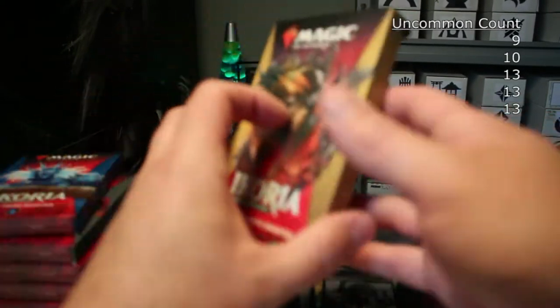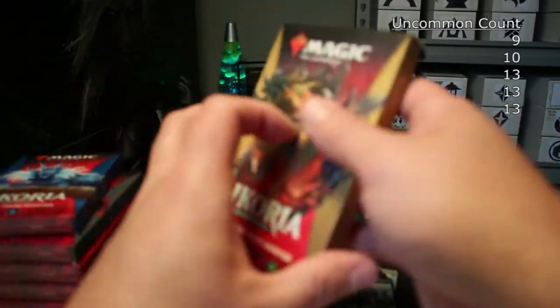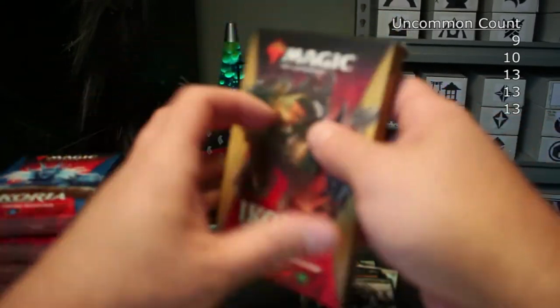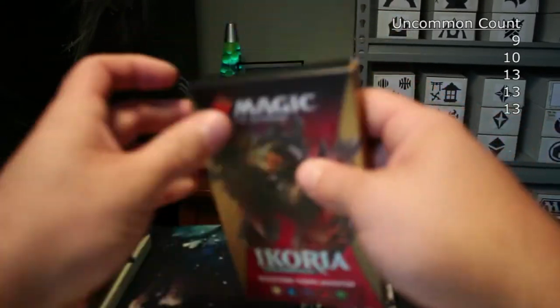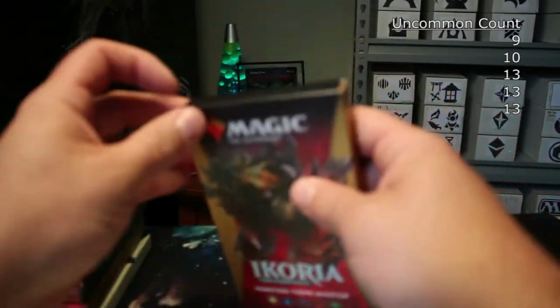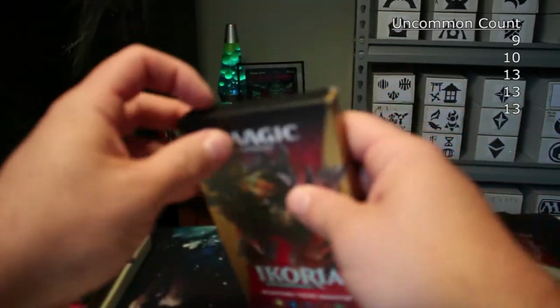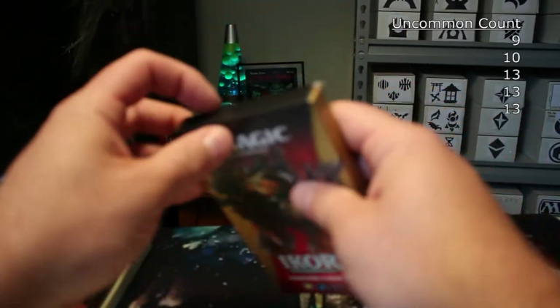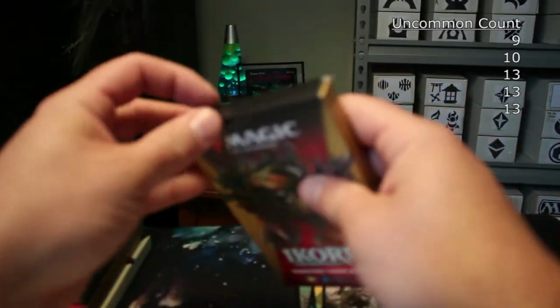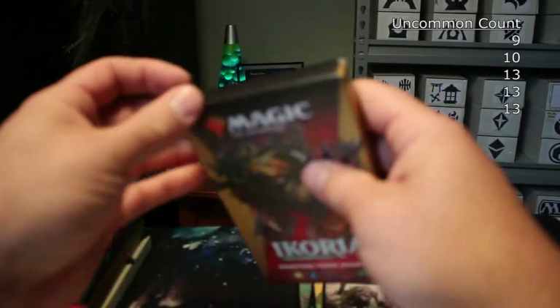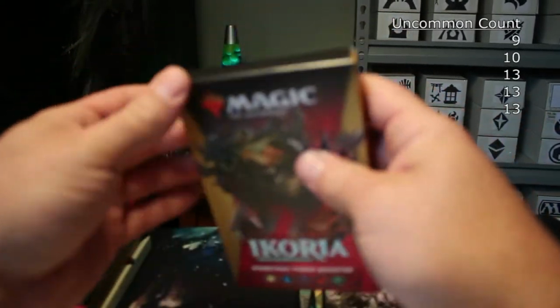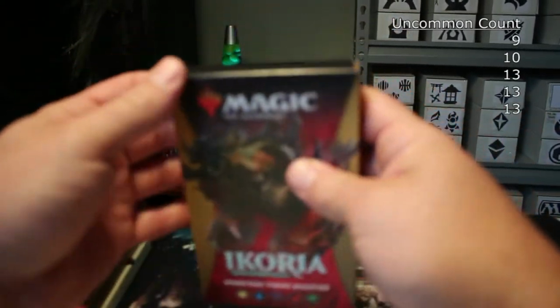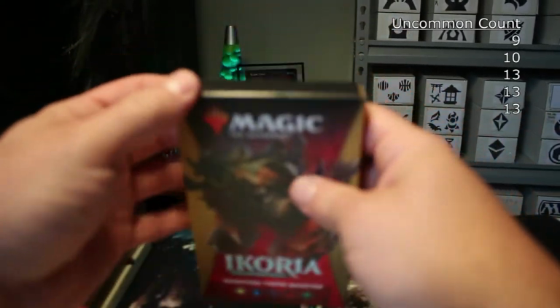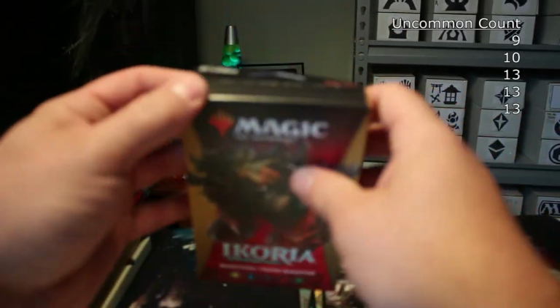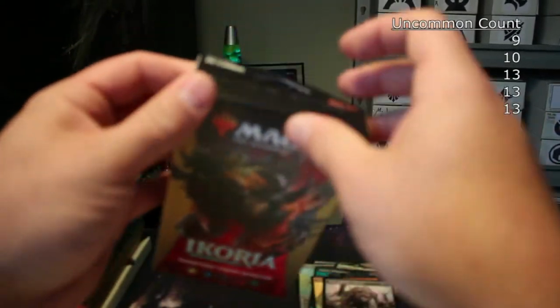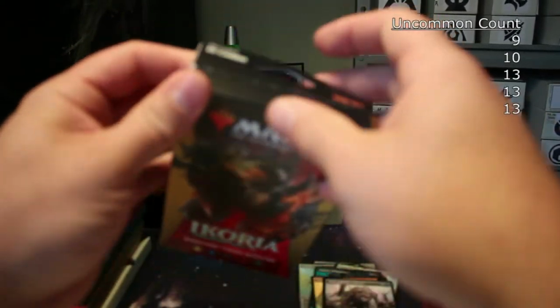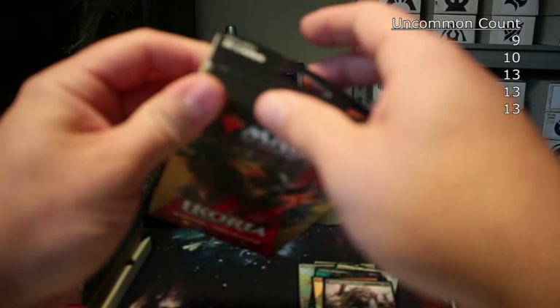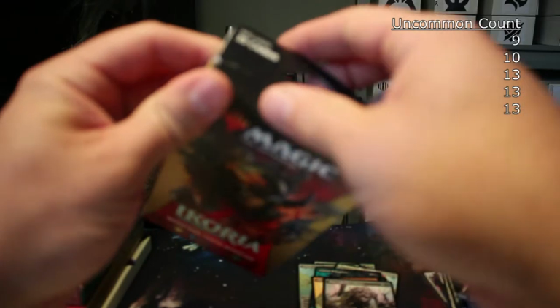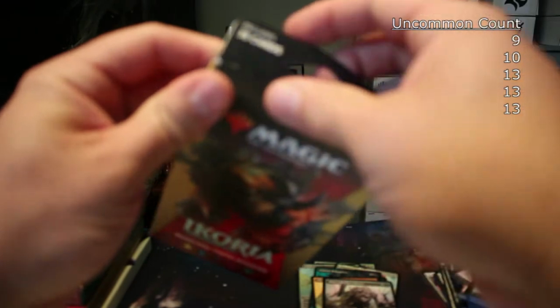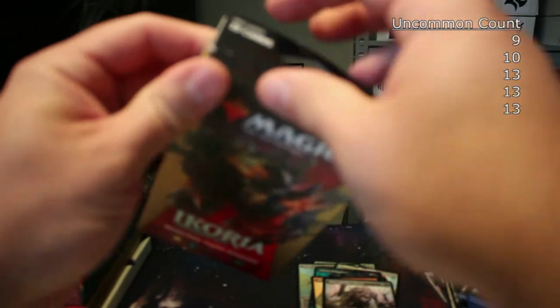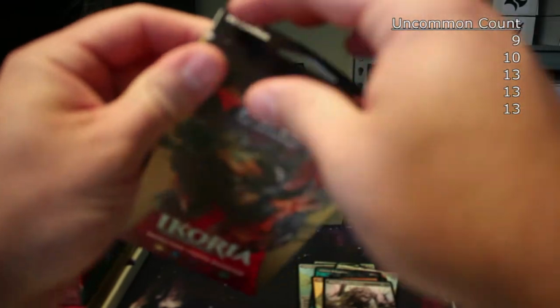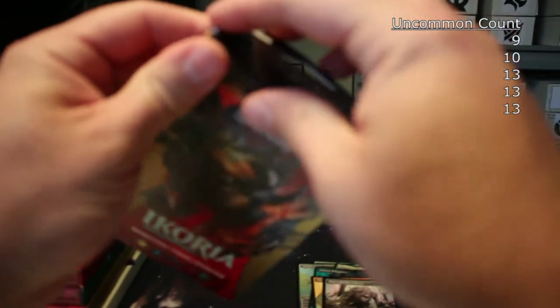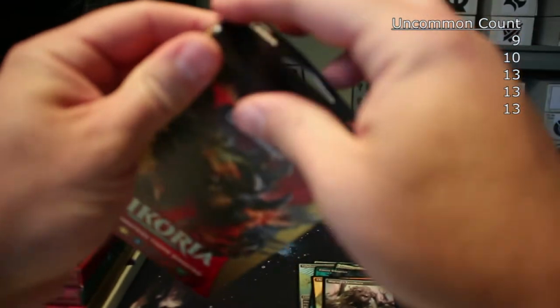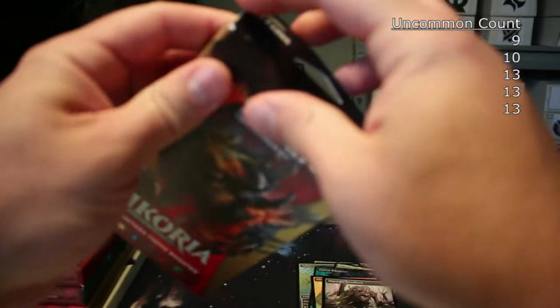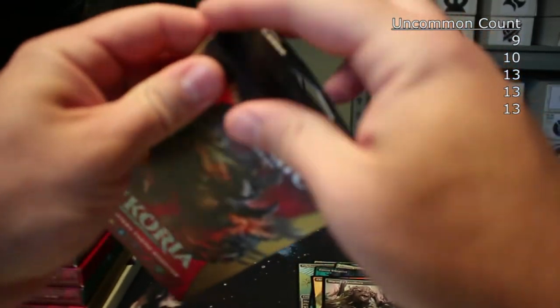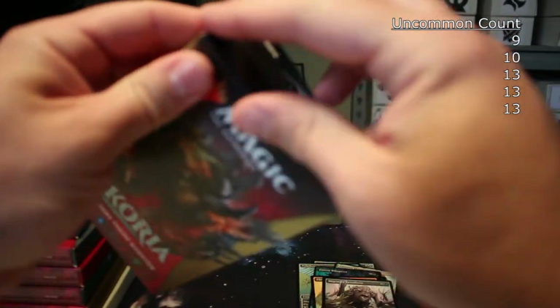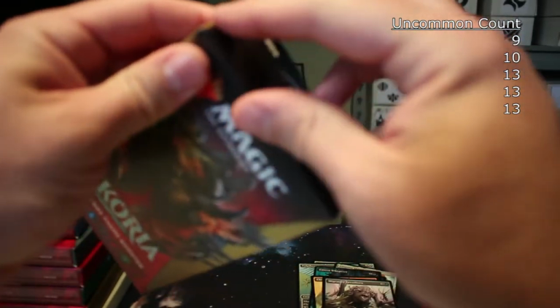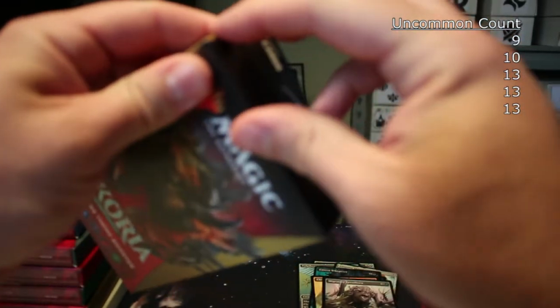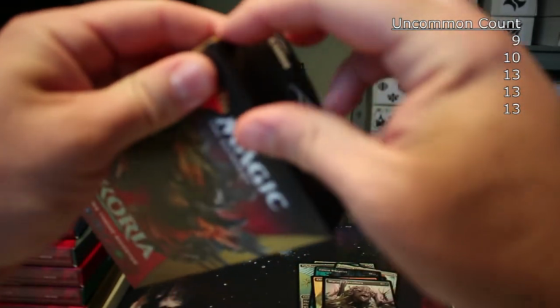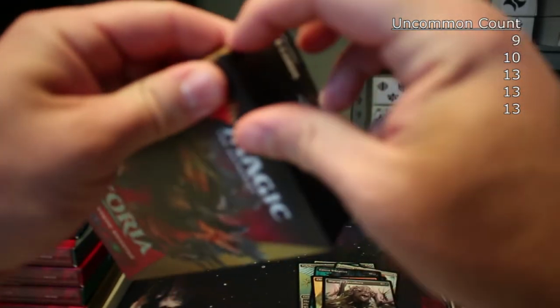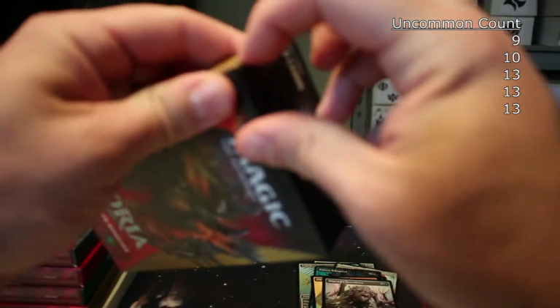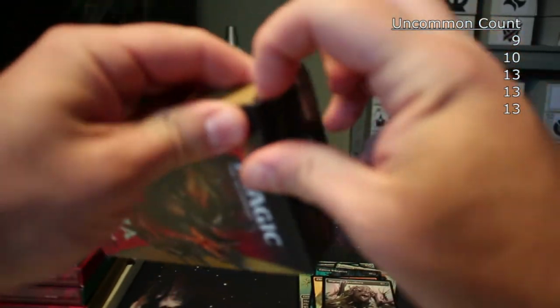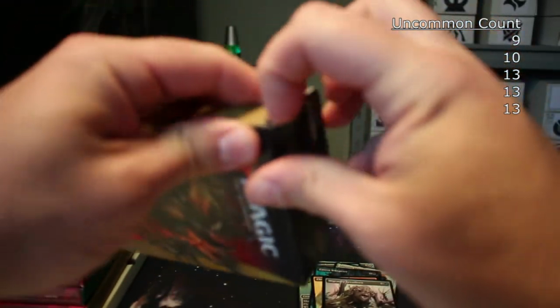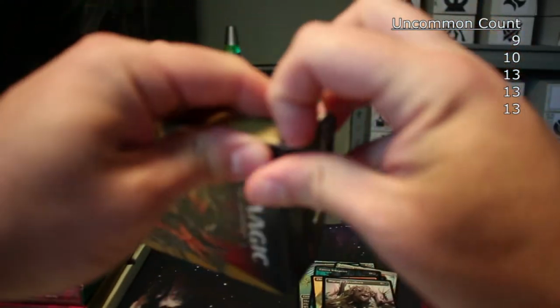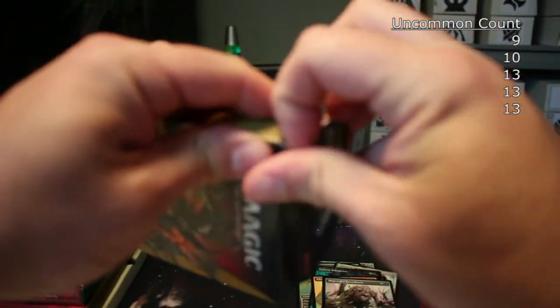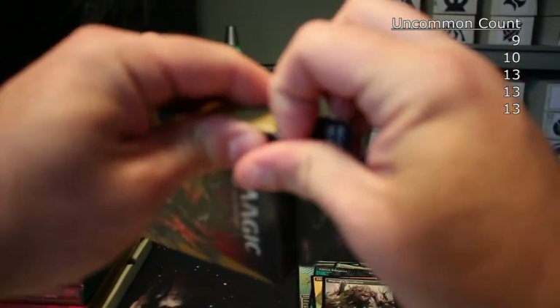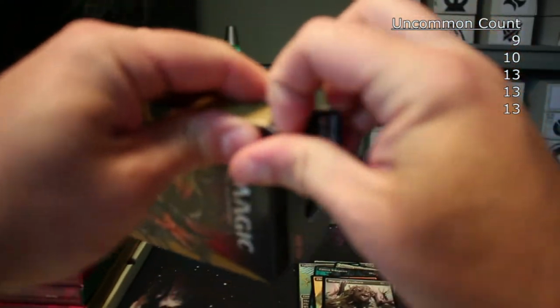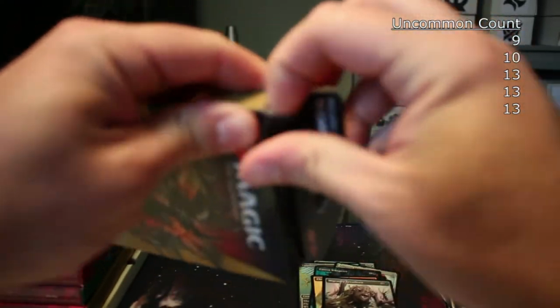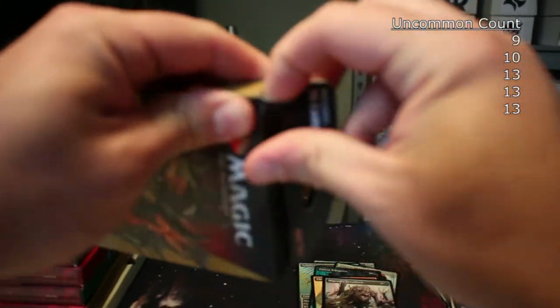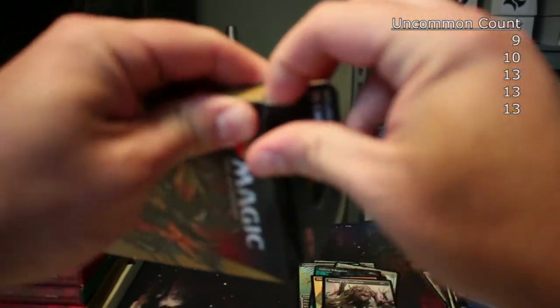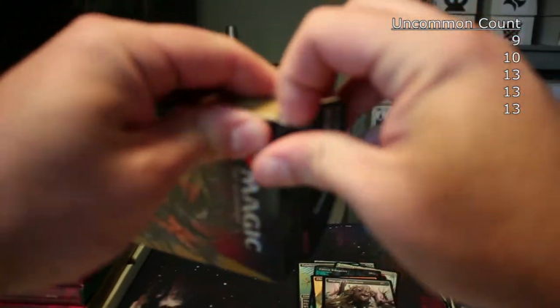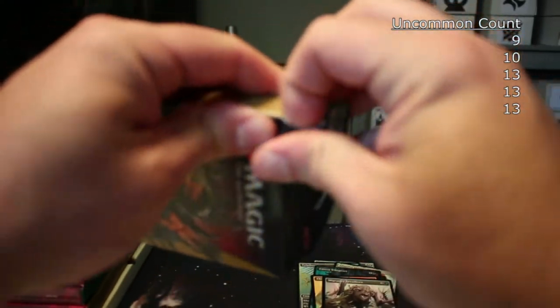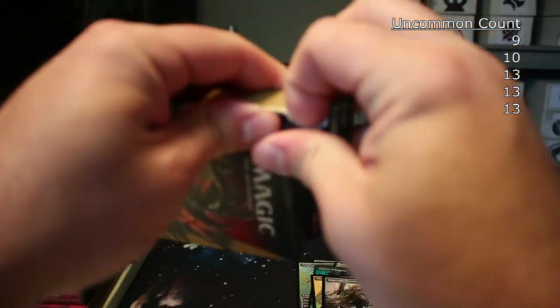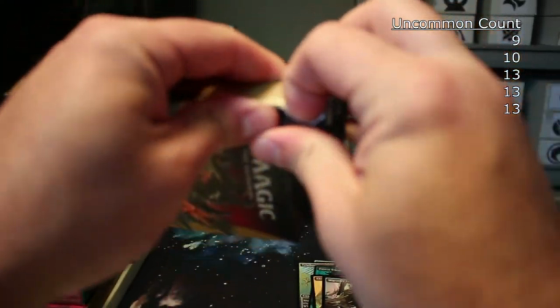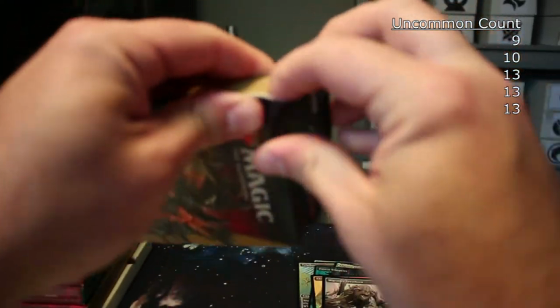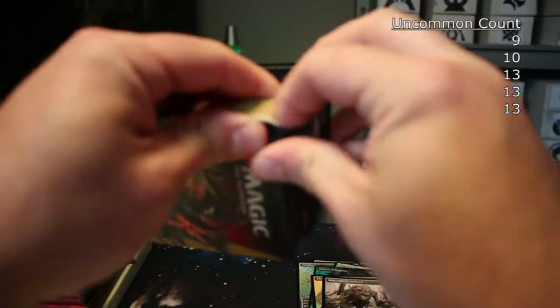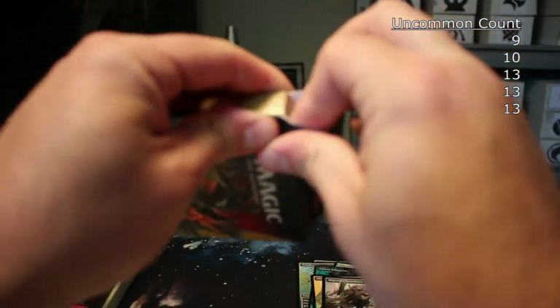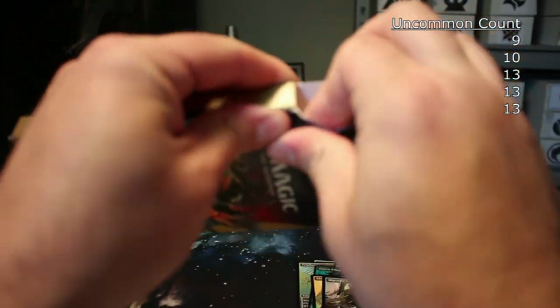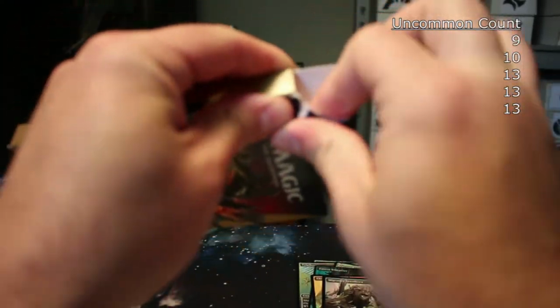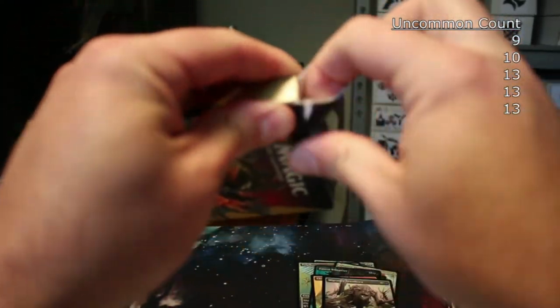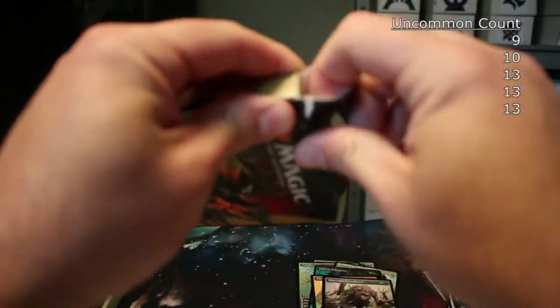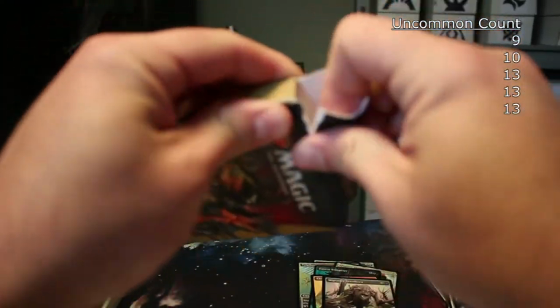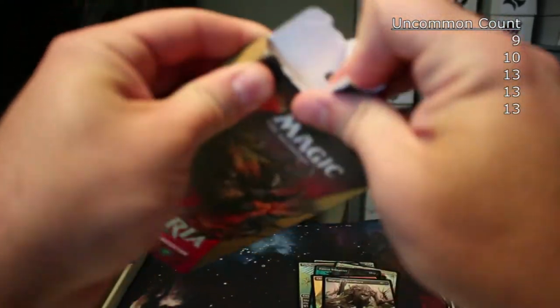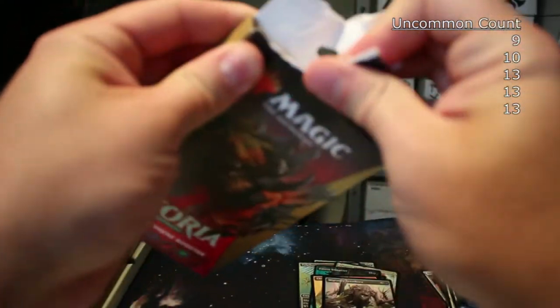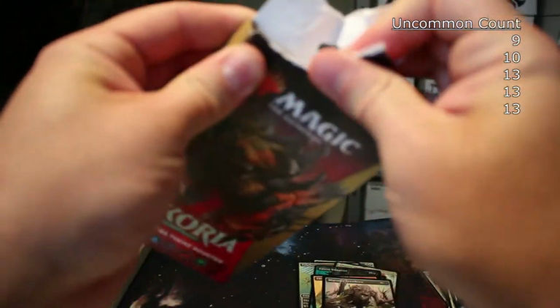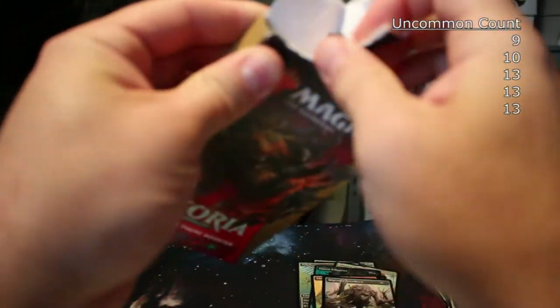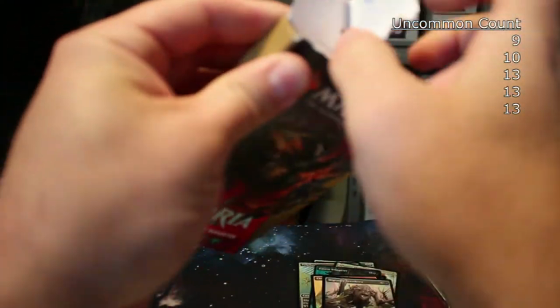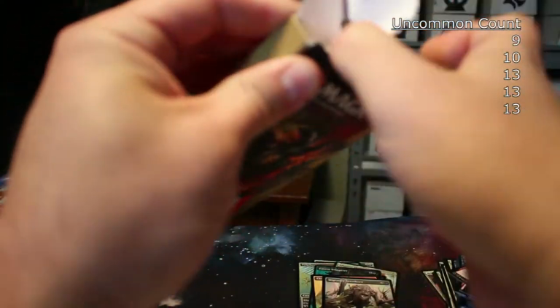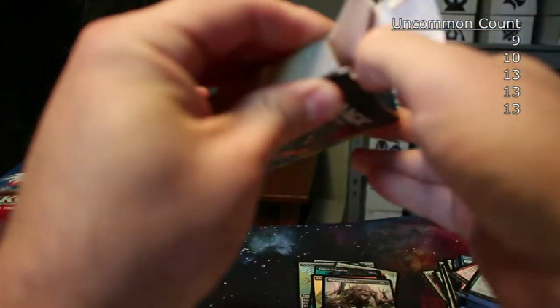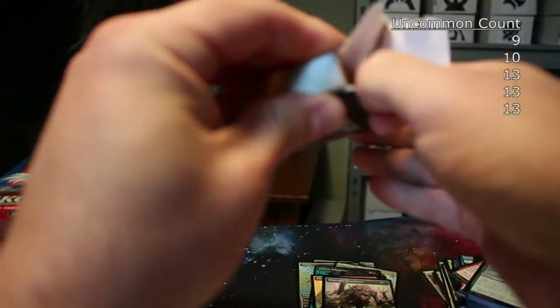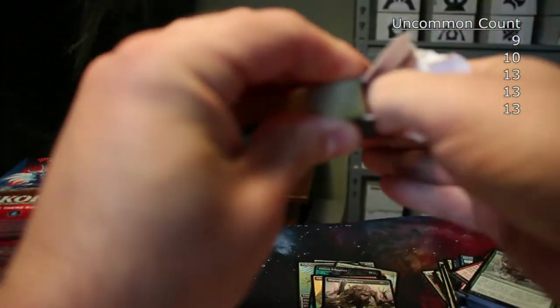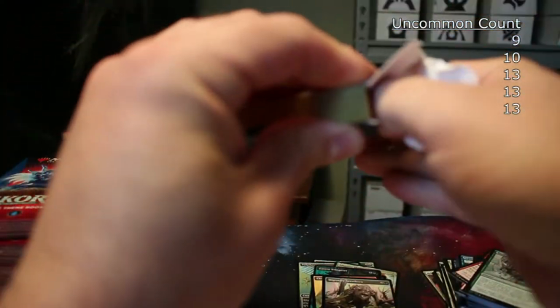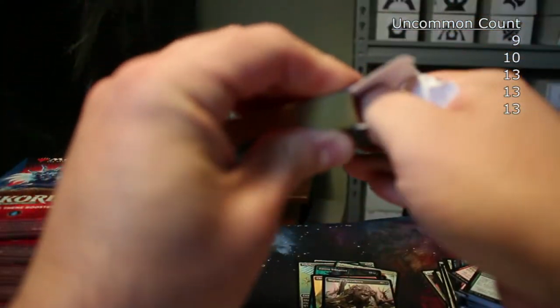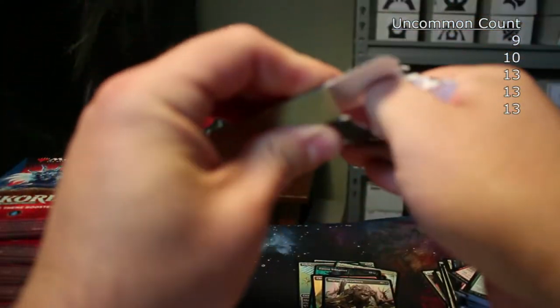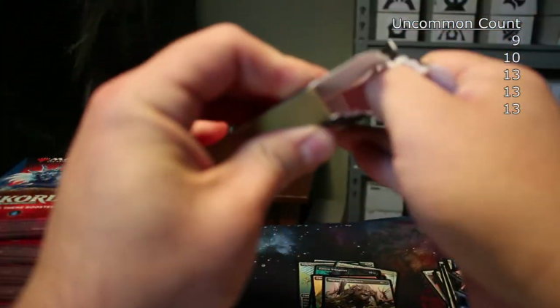On that pack we got one, two, three, four, five, six, seven, eight, nine, ten, eleven, twelve, thirteen uncommons. So I'm starting to see a trend: the non-double-rare packs have like twelve or thirteen uncommons. Could that be a thing? I don't know.